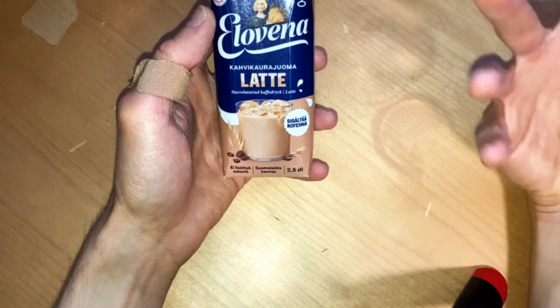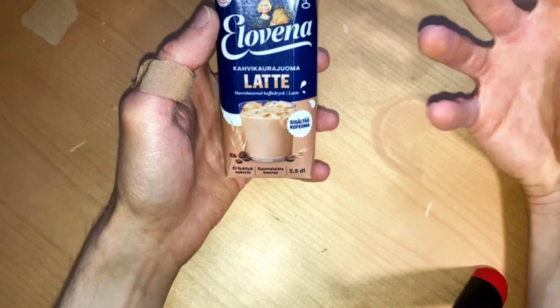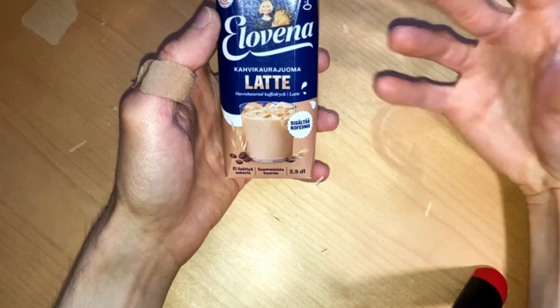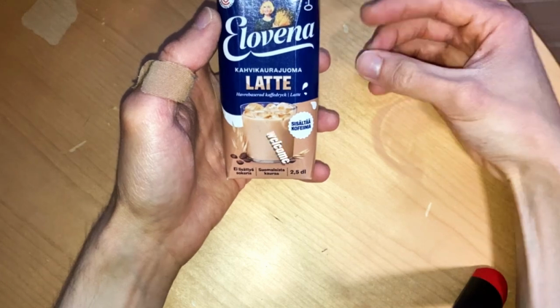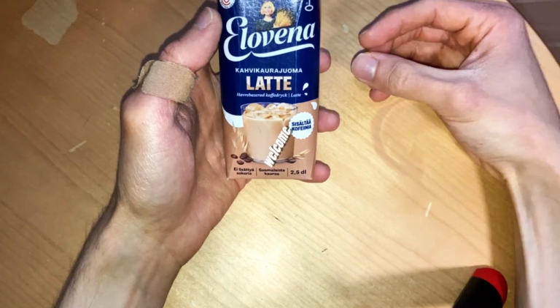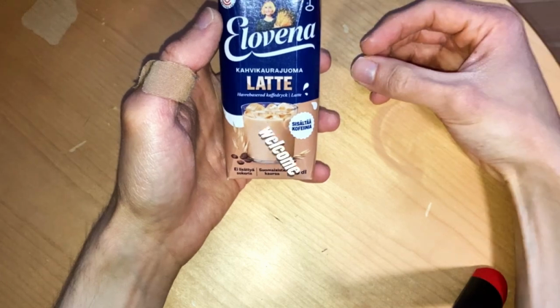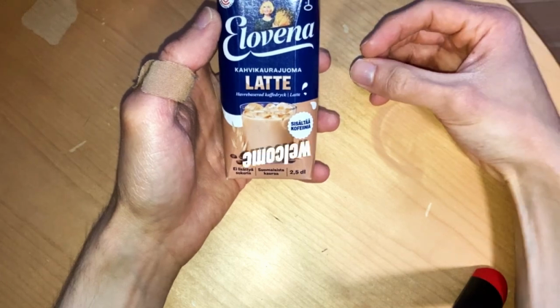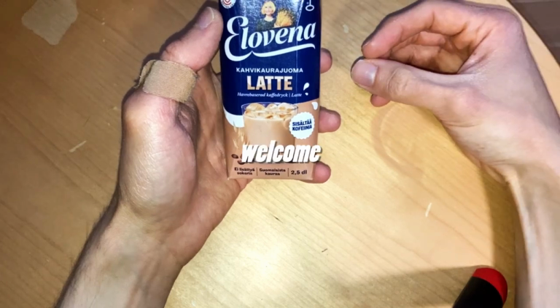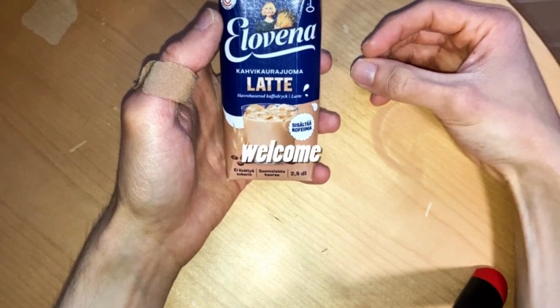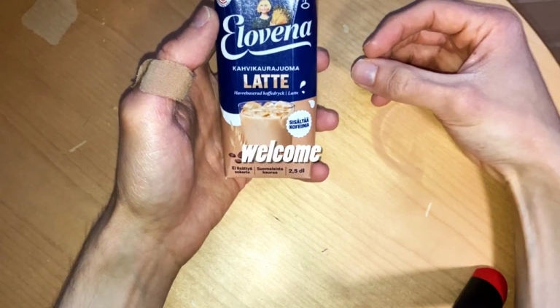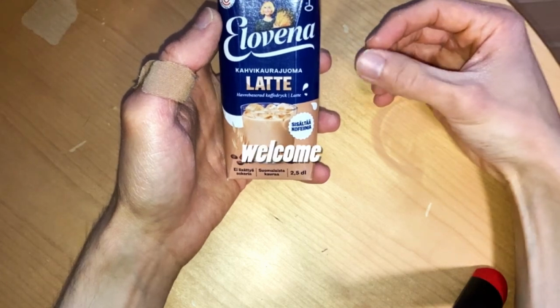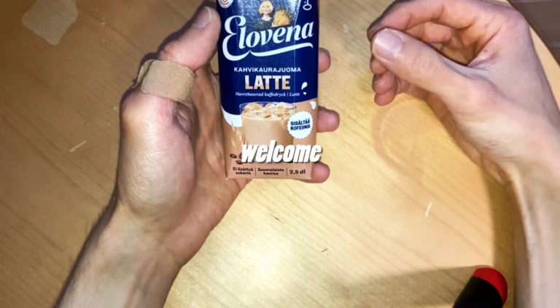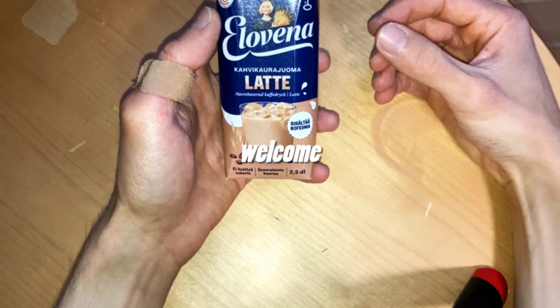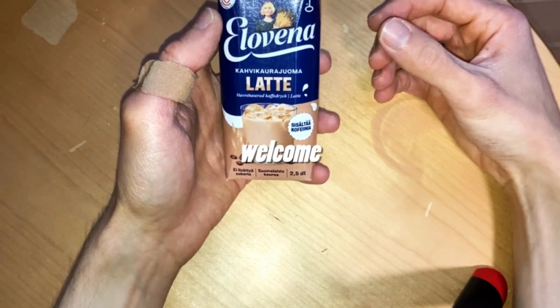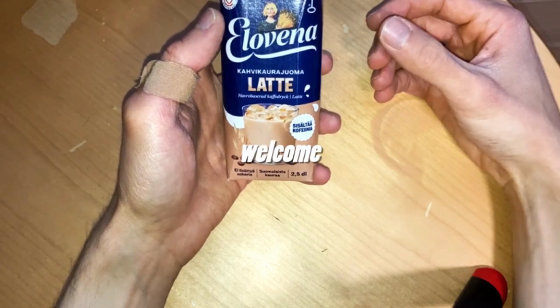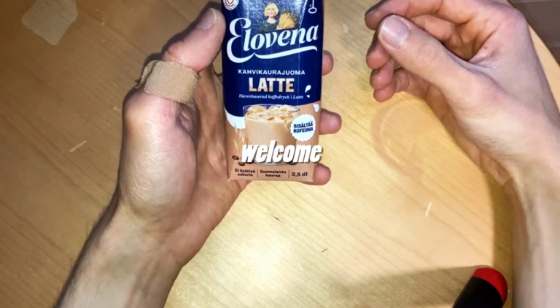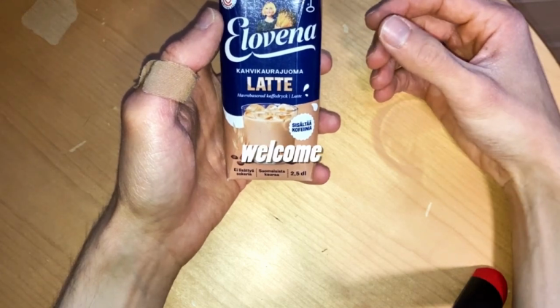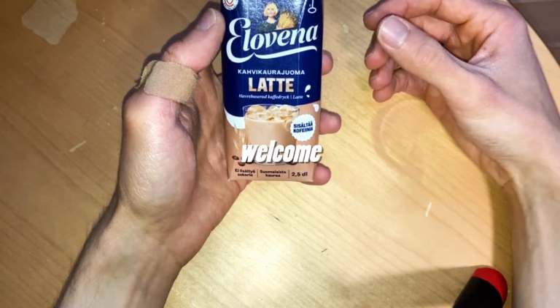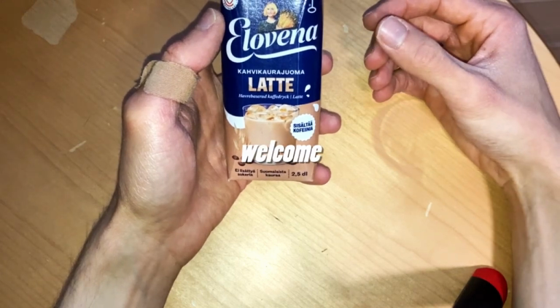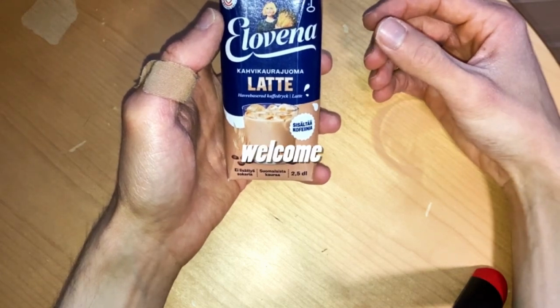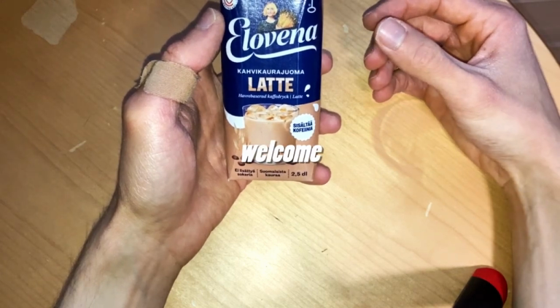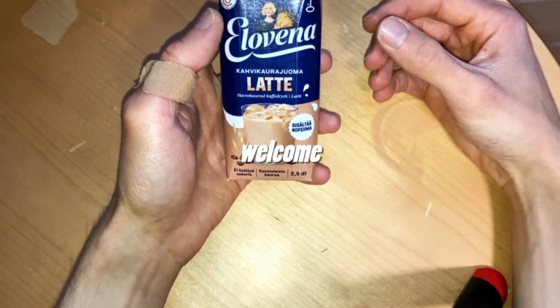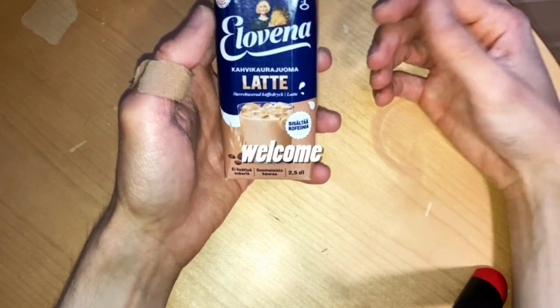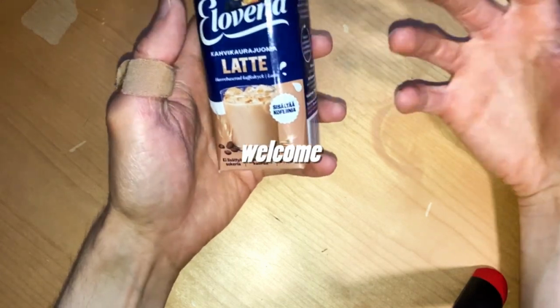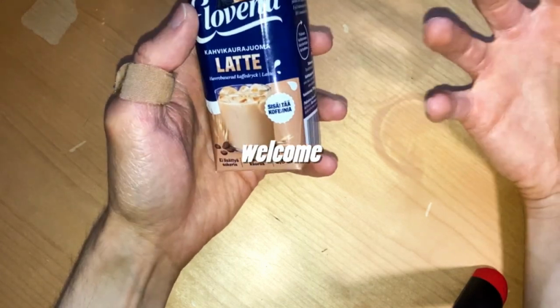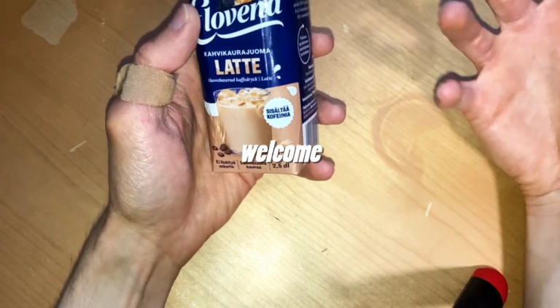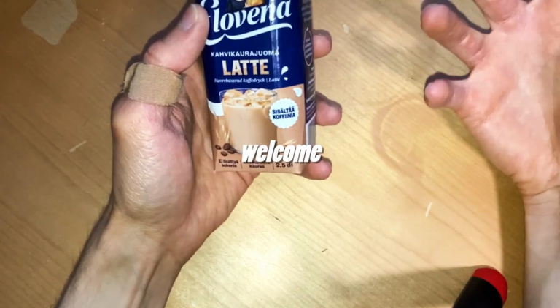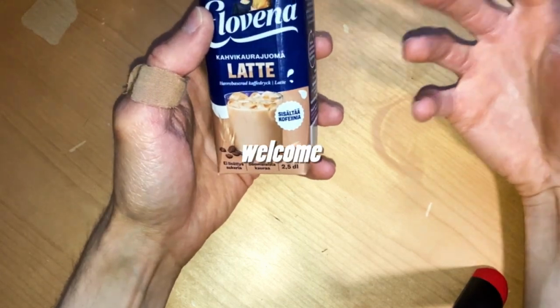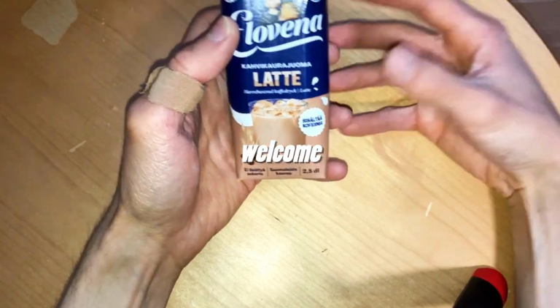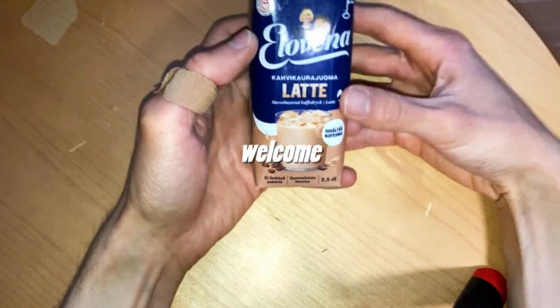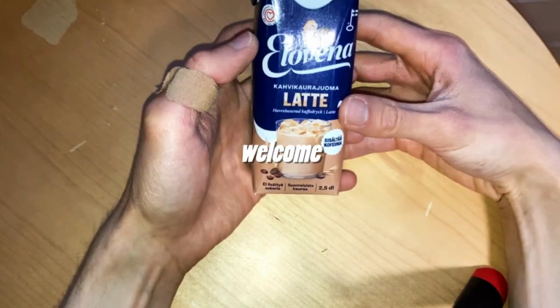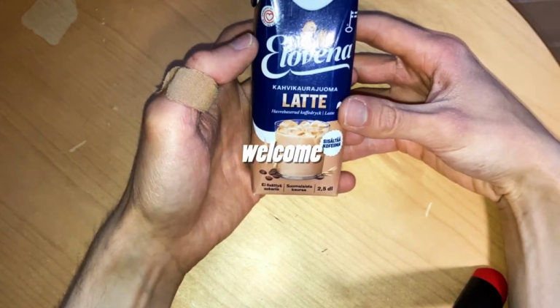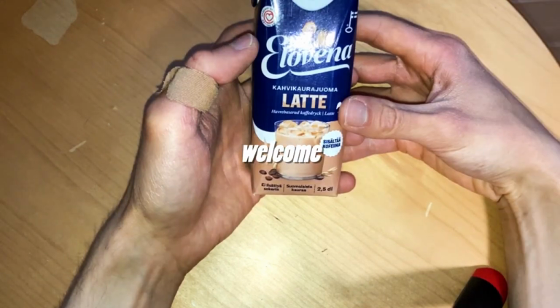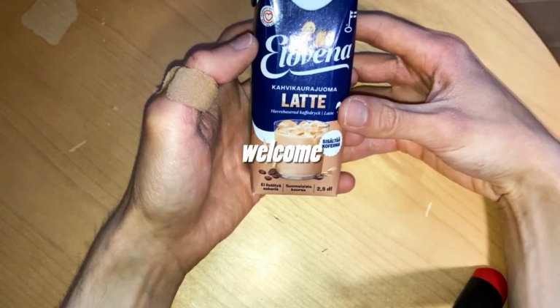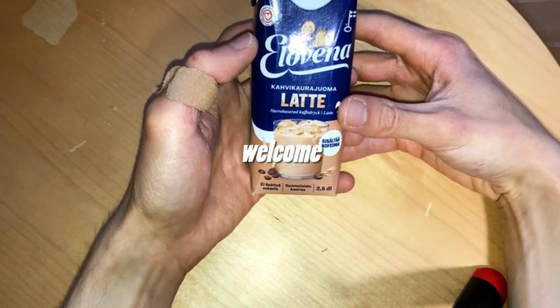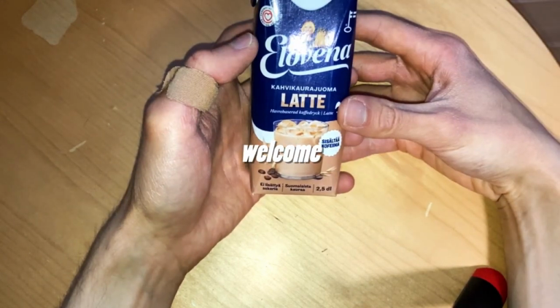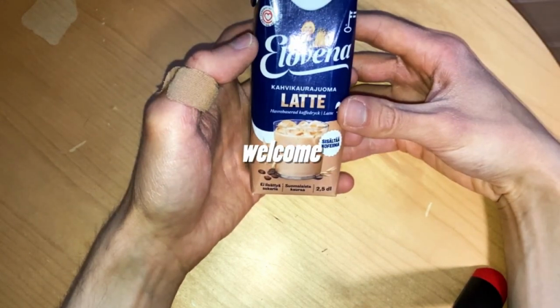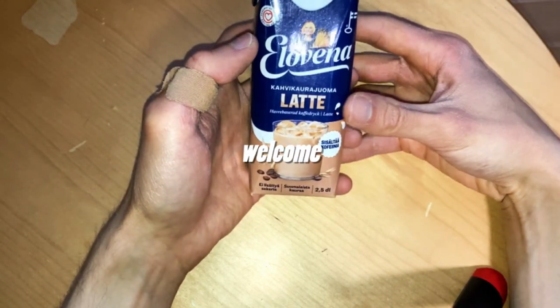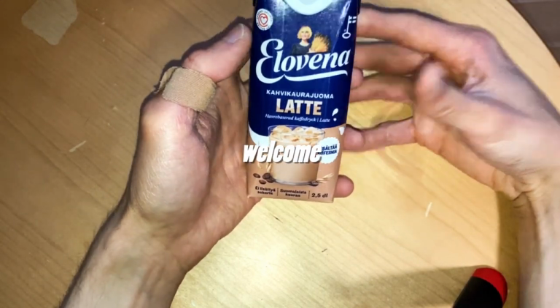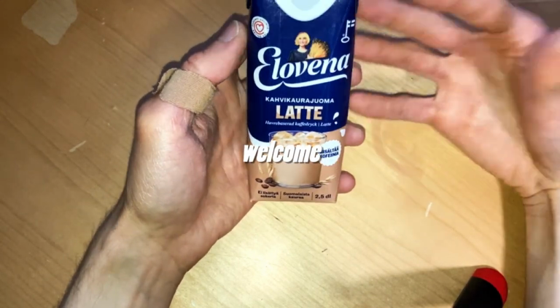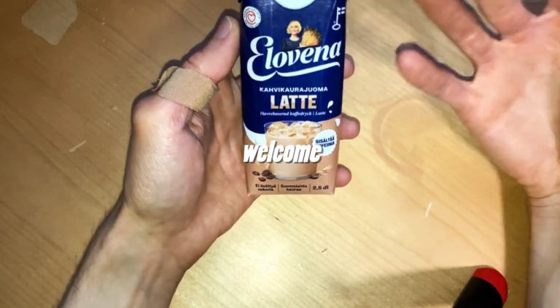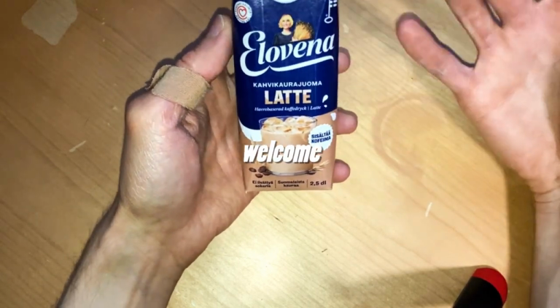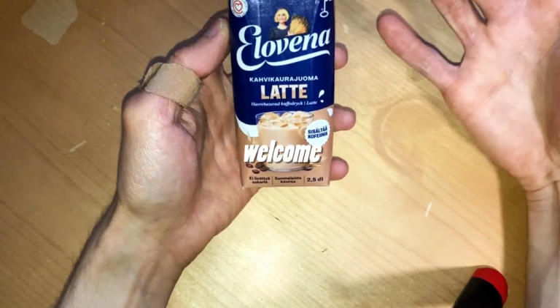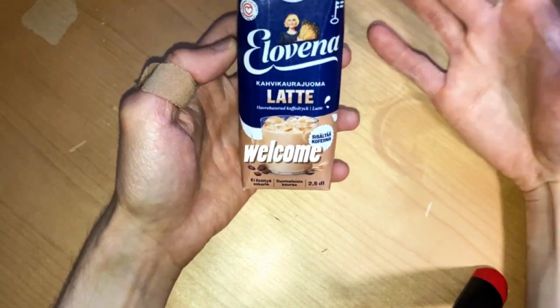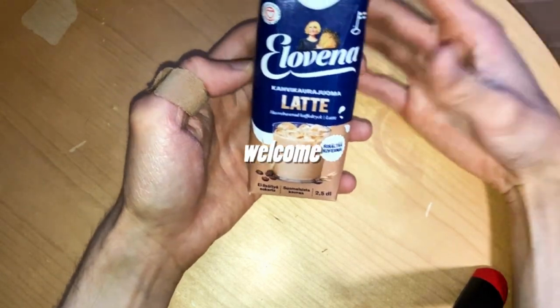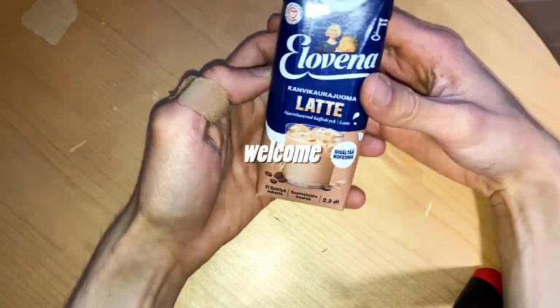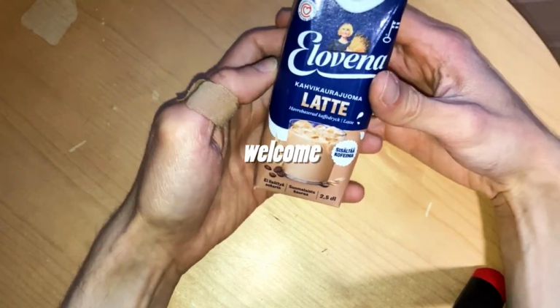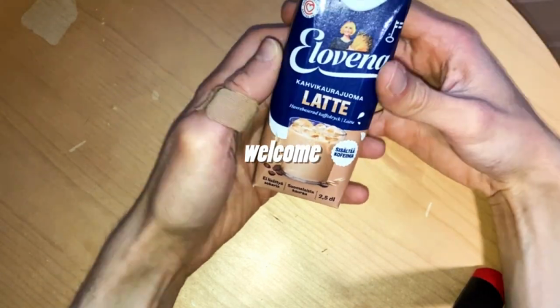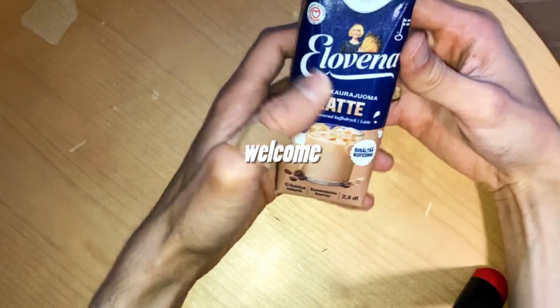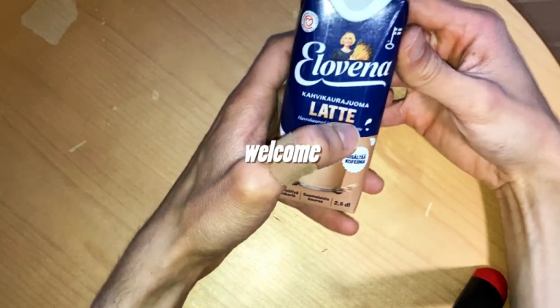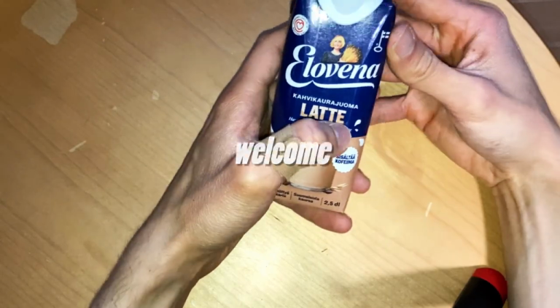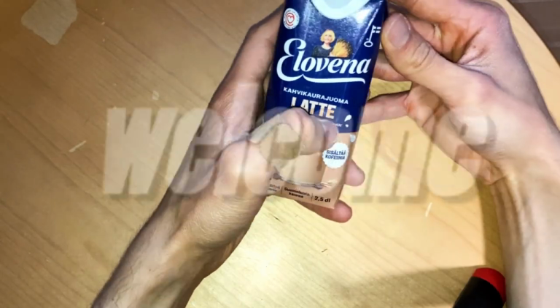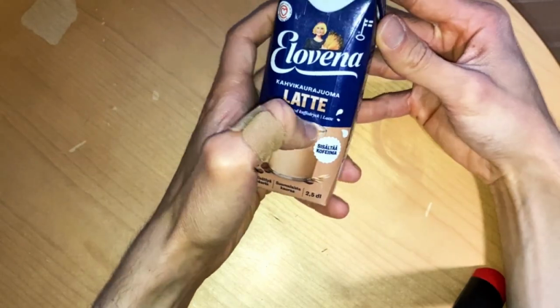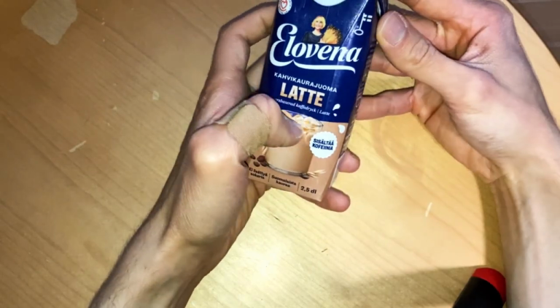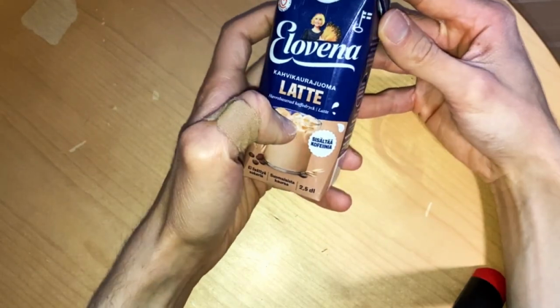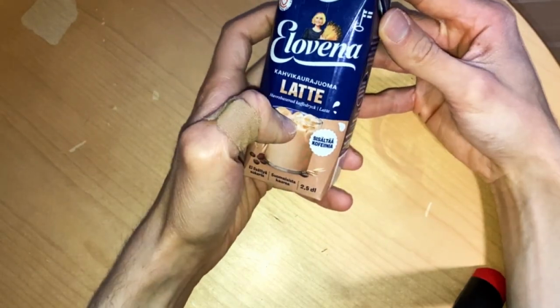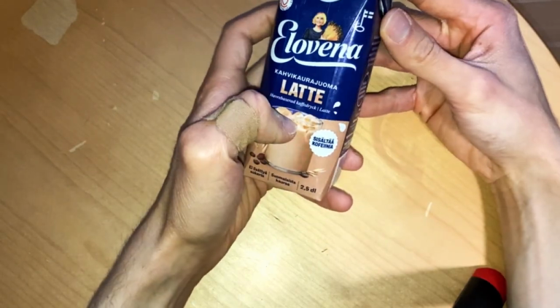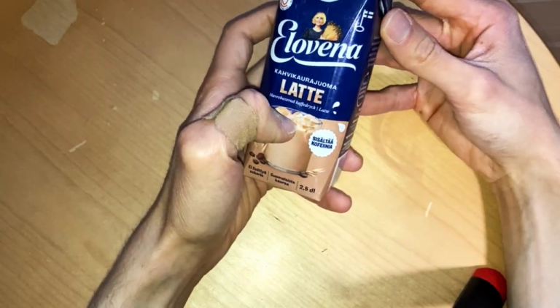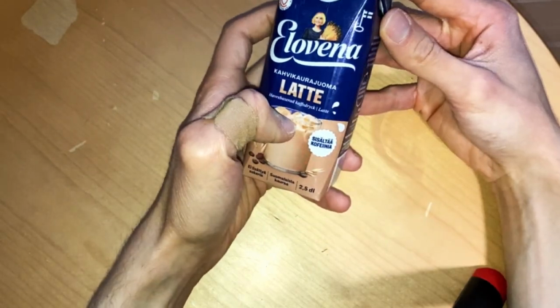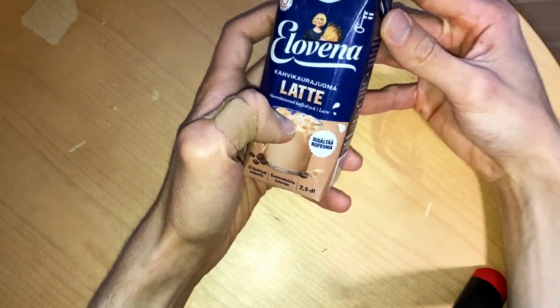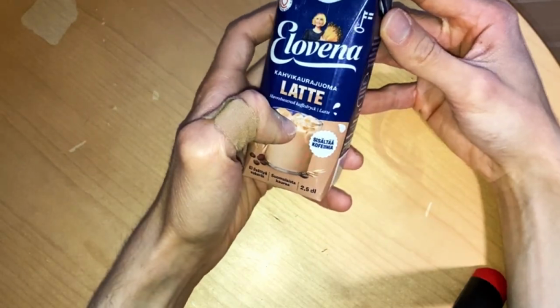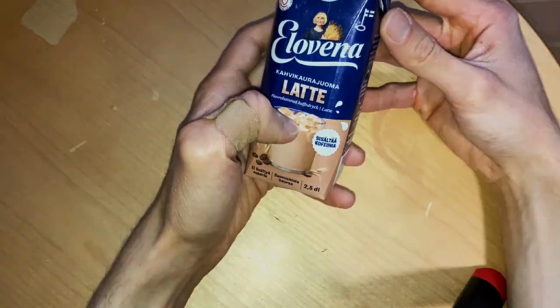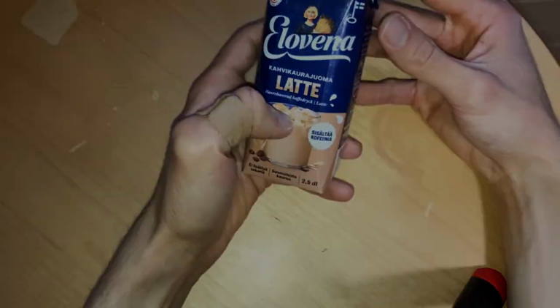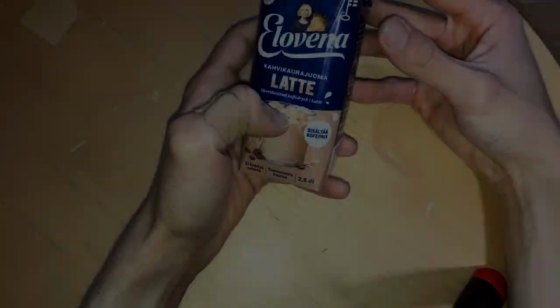Milk and oats, and some hint of coffee — what it can be.